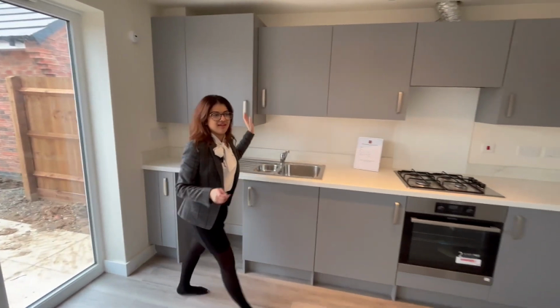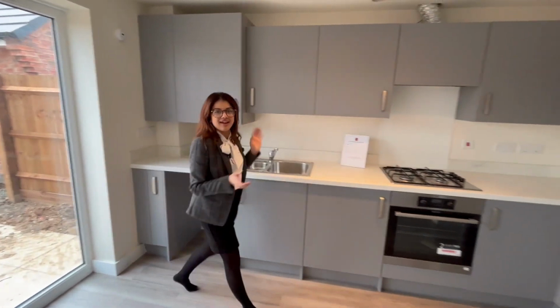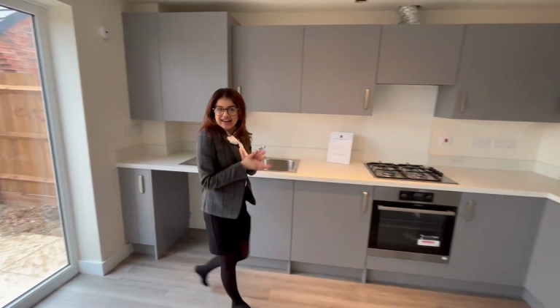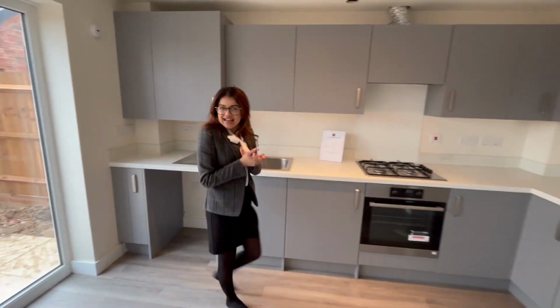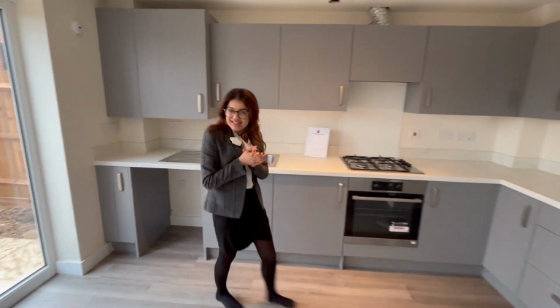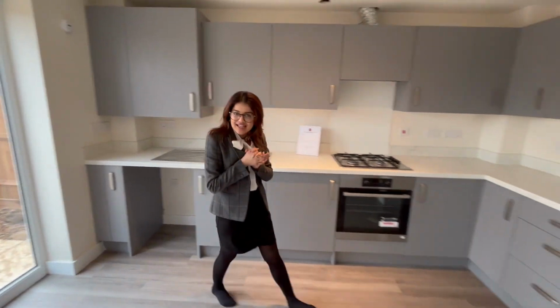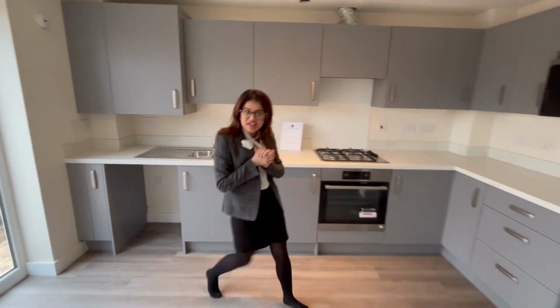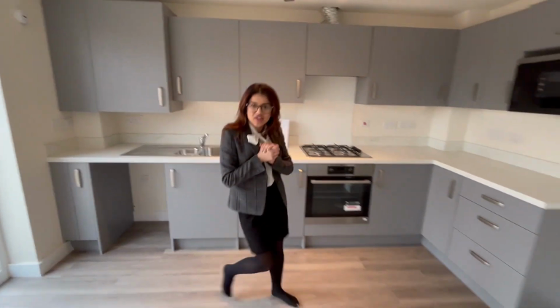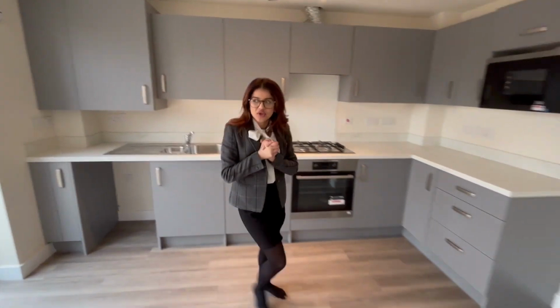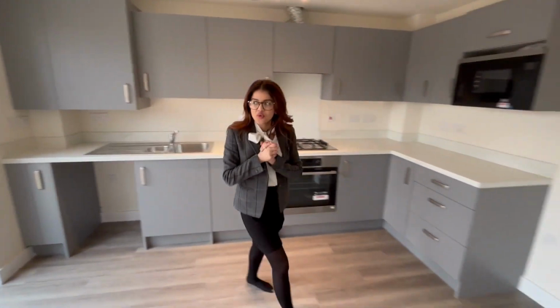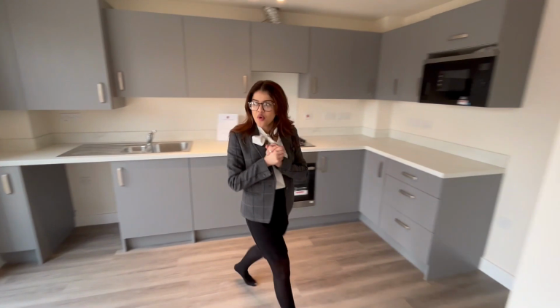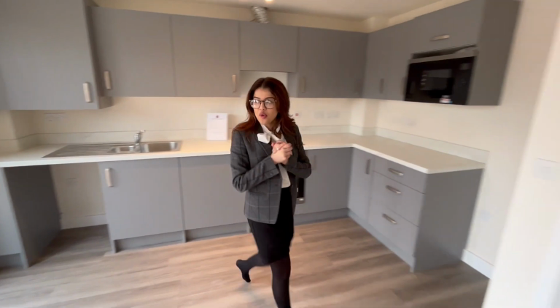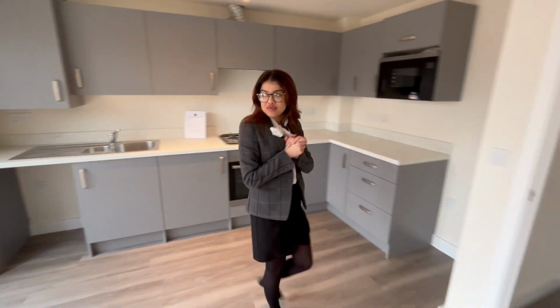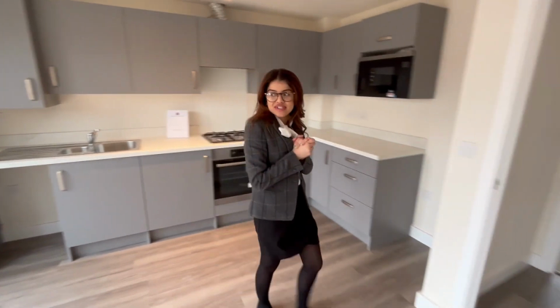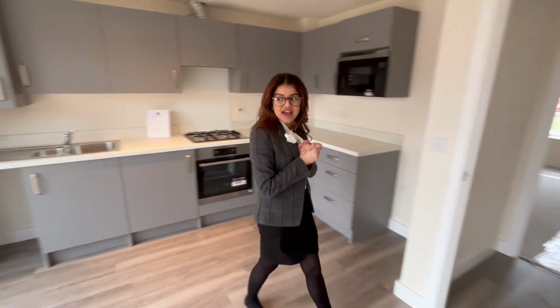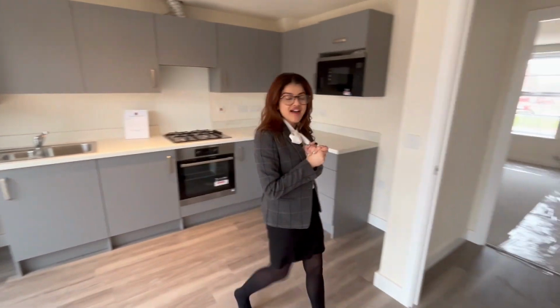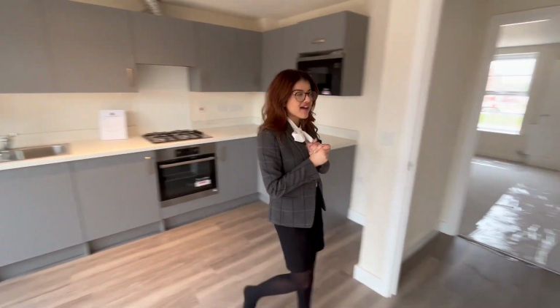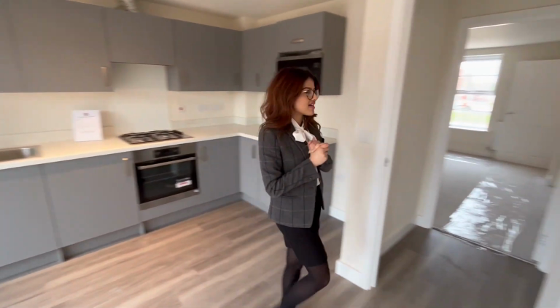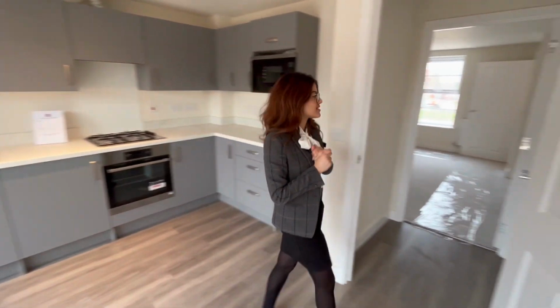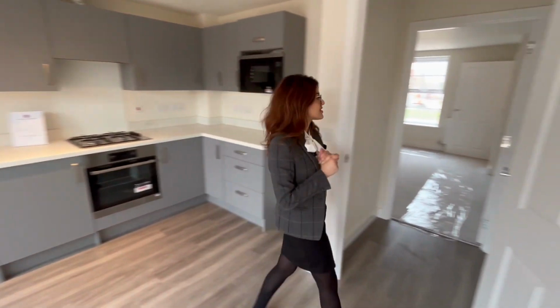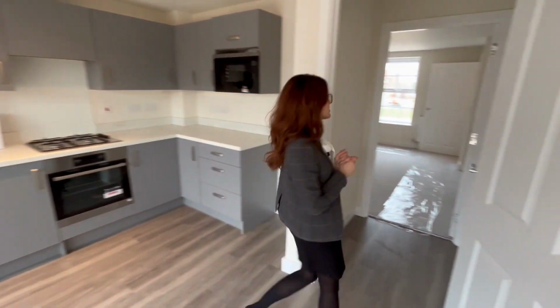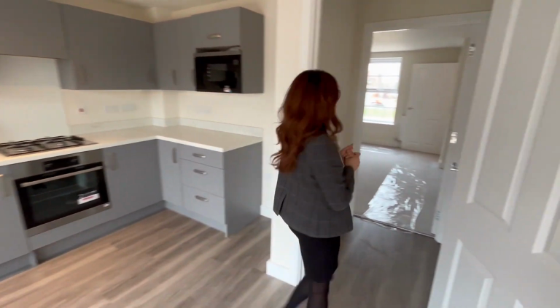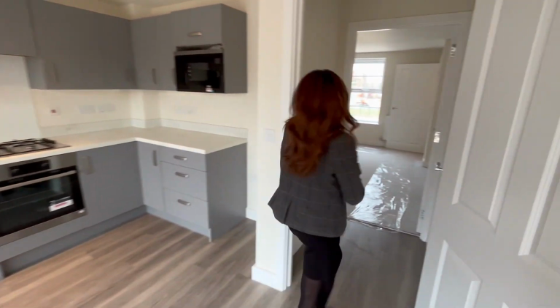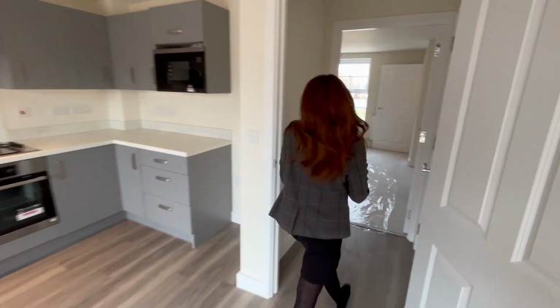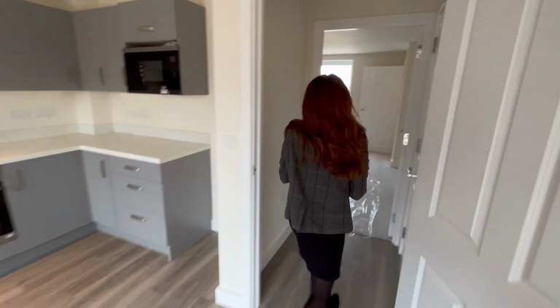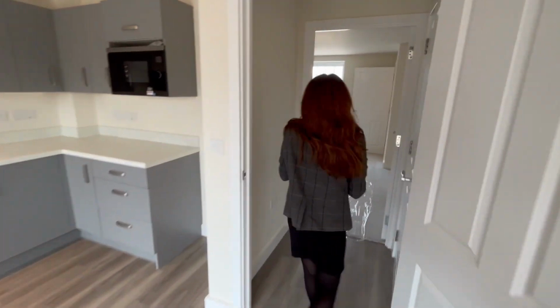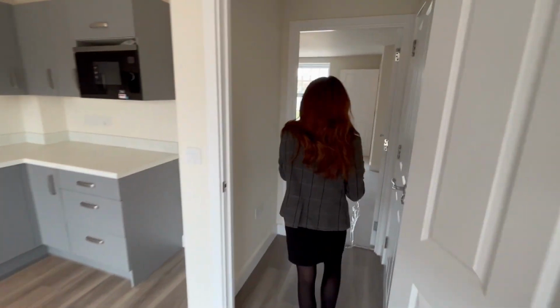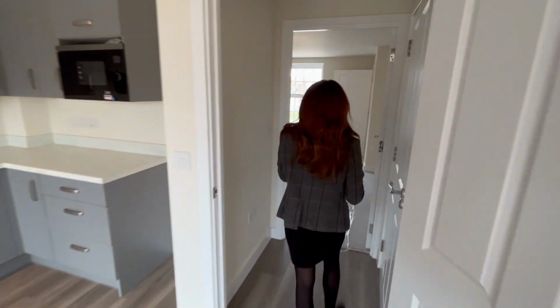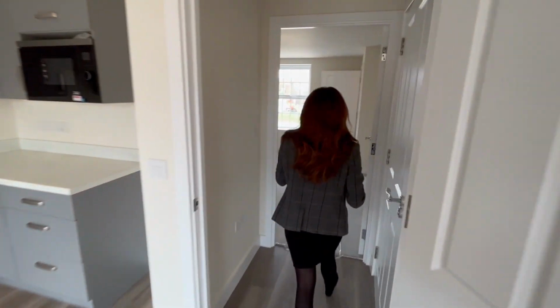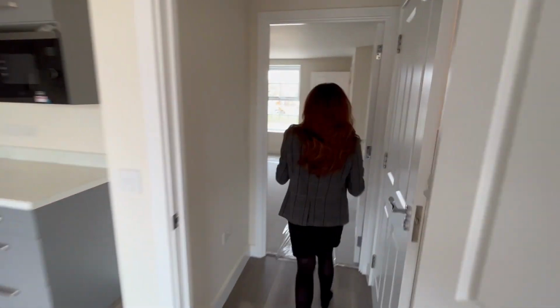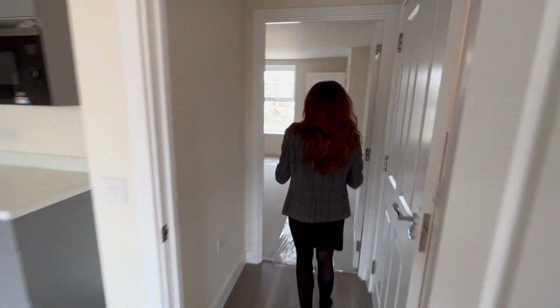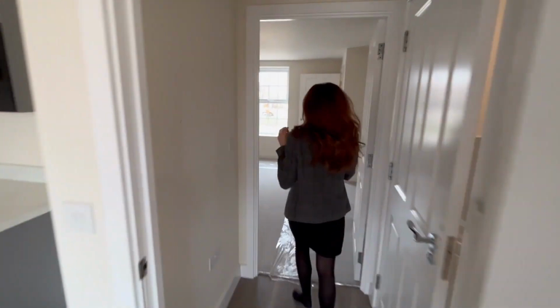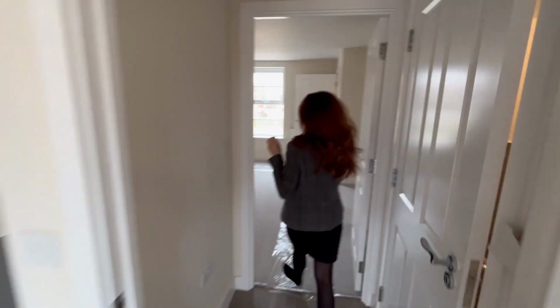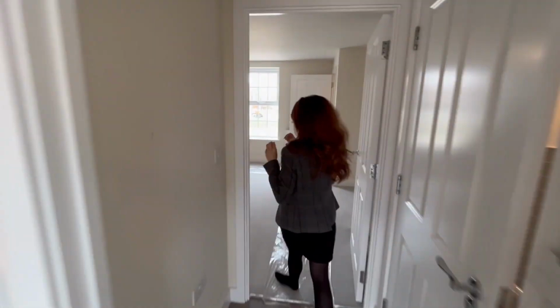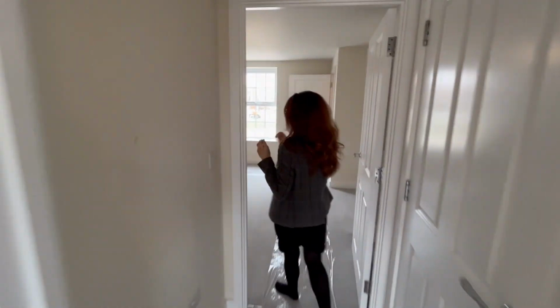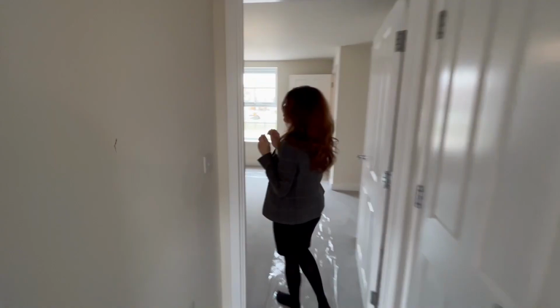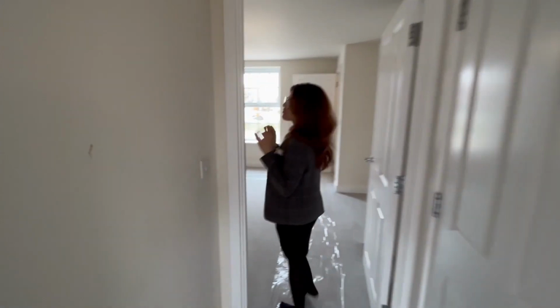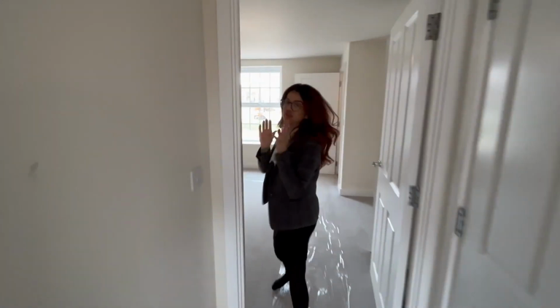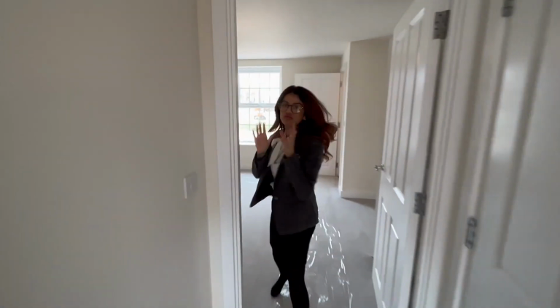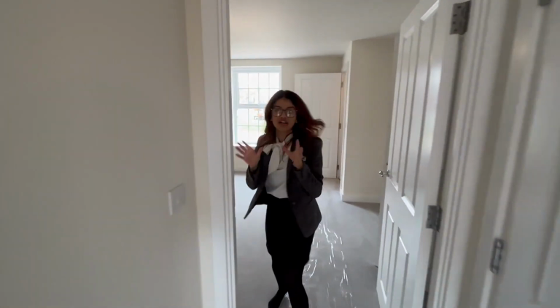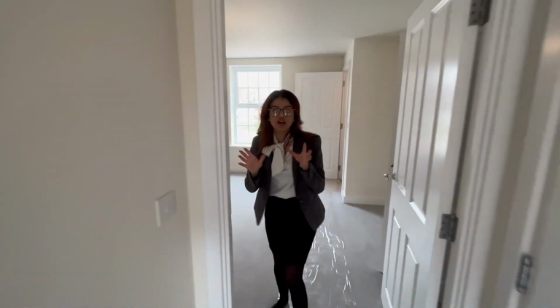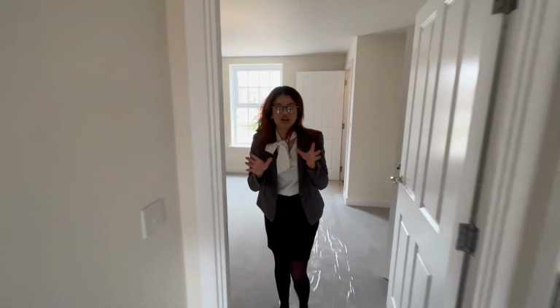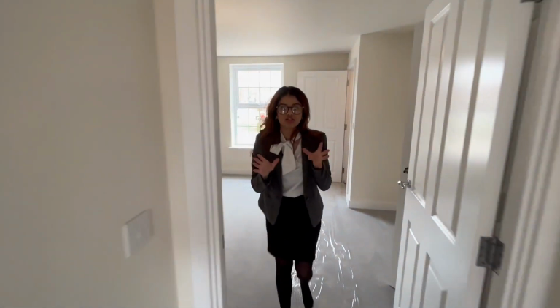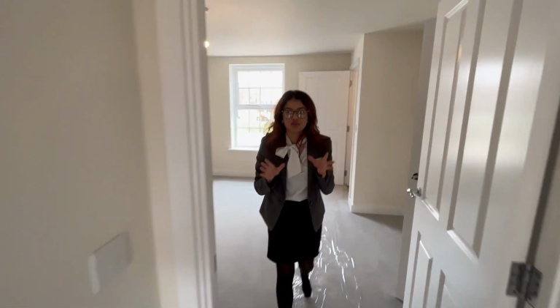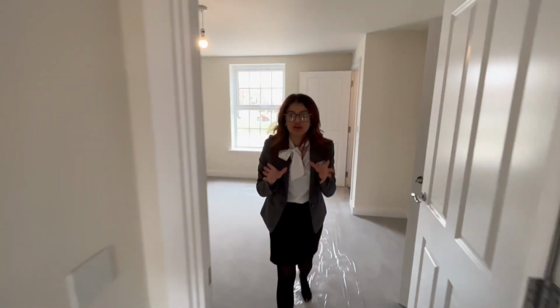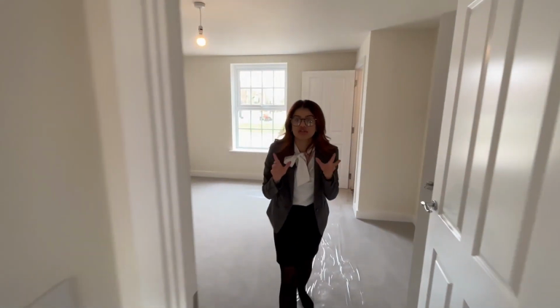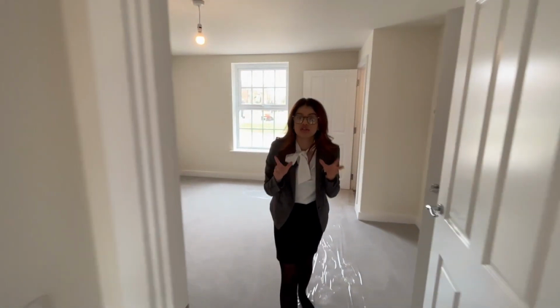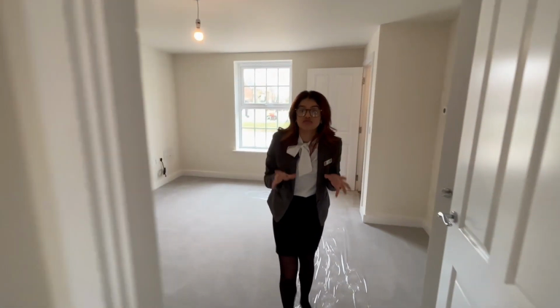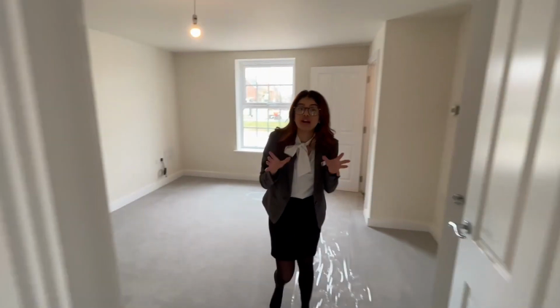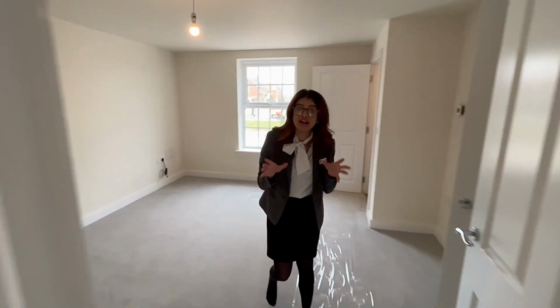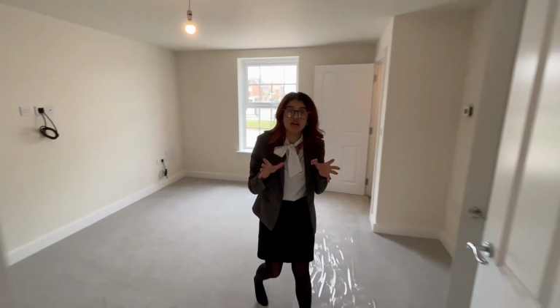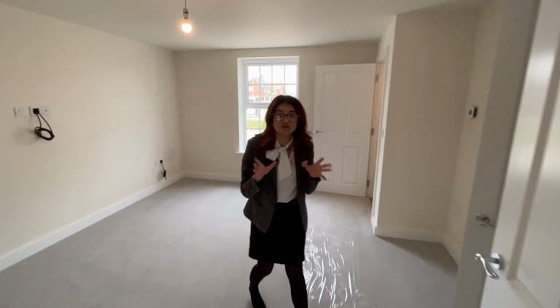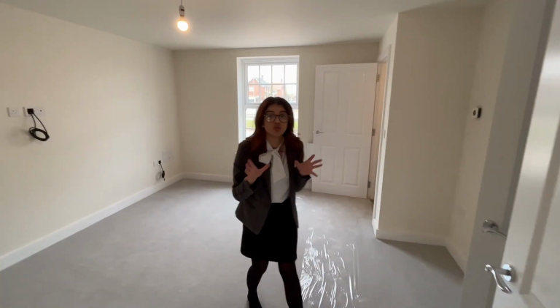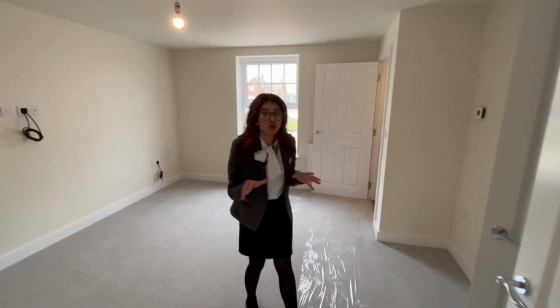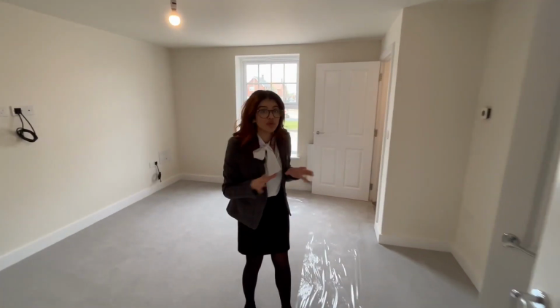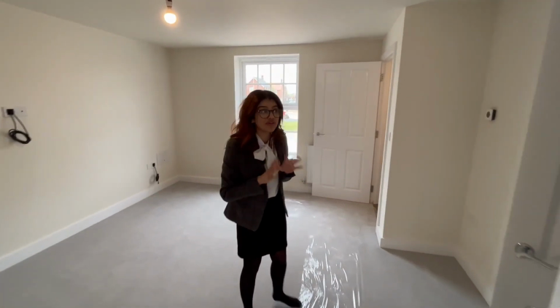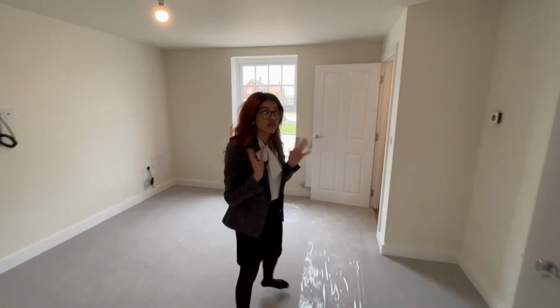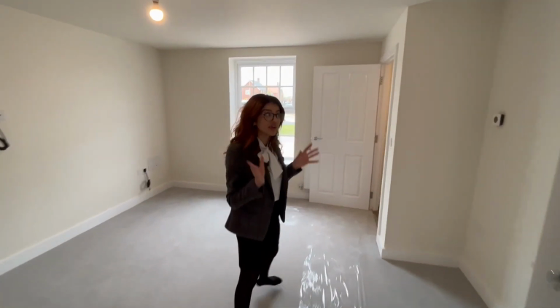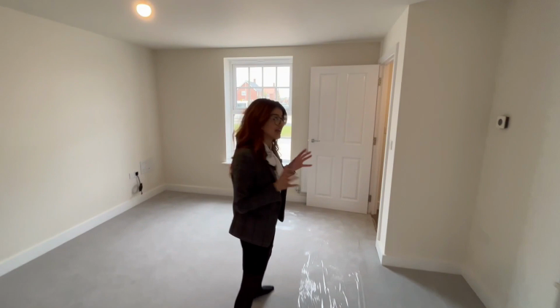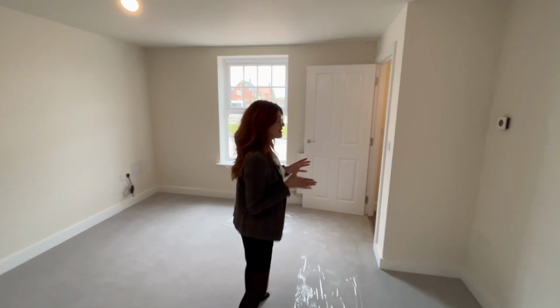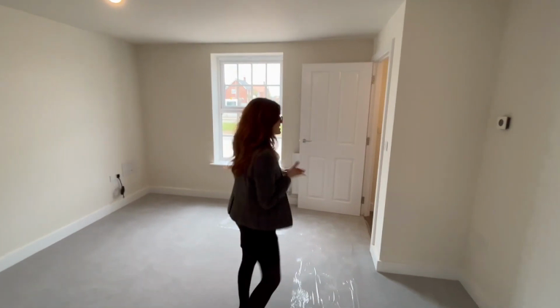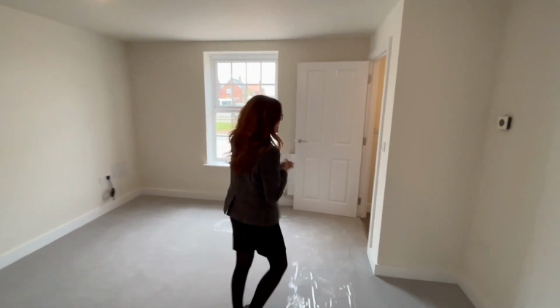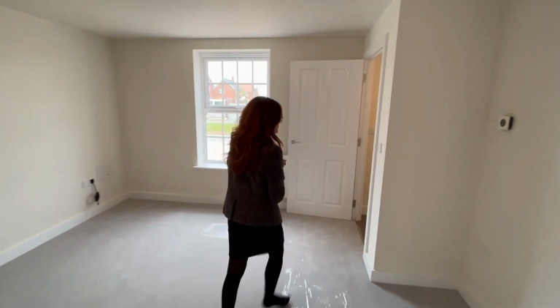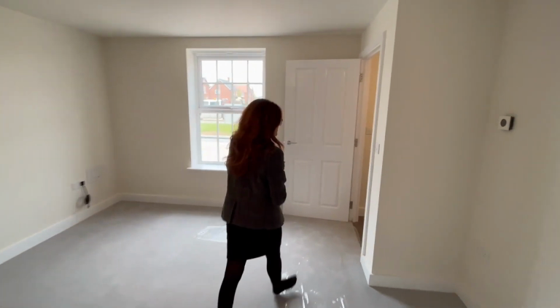Let's take you upstairs. We have also ordered landscaping for the rear garden, so the rear garden will be fully landscaped.